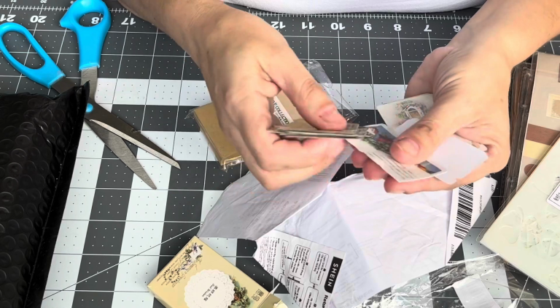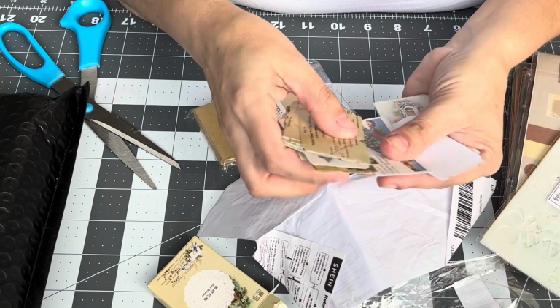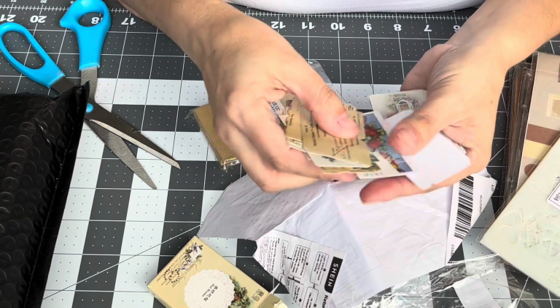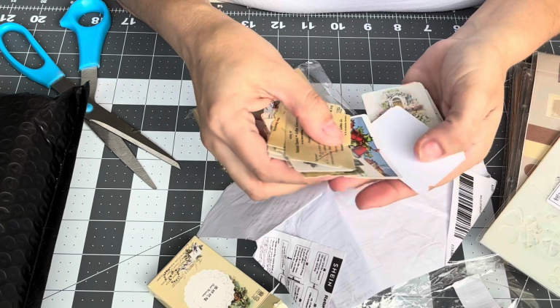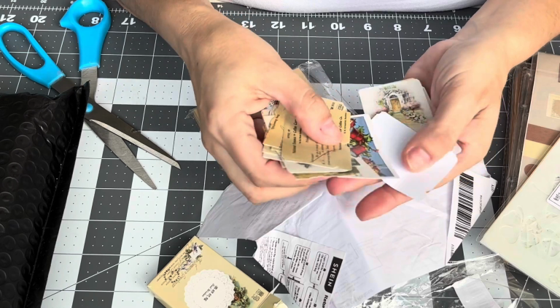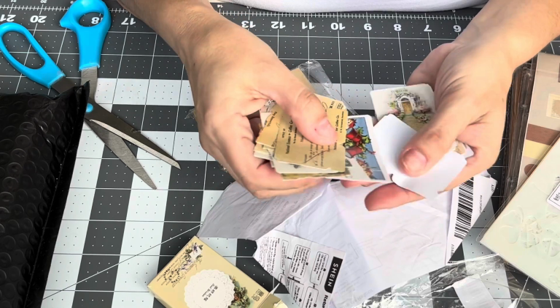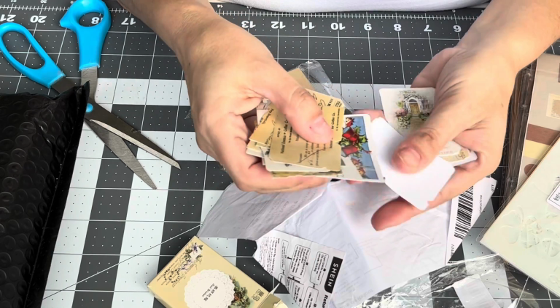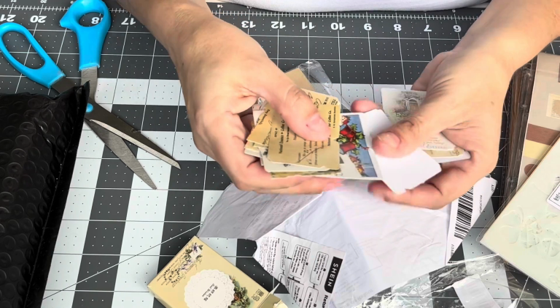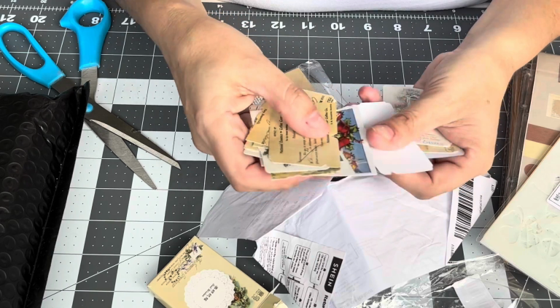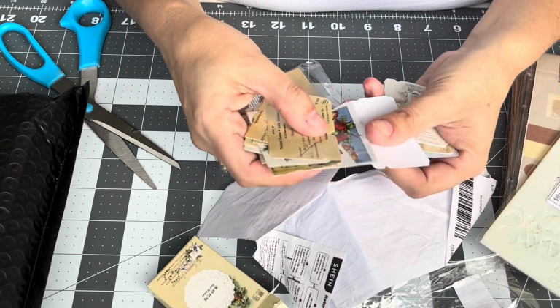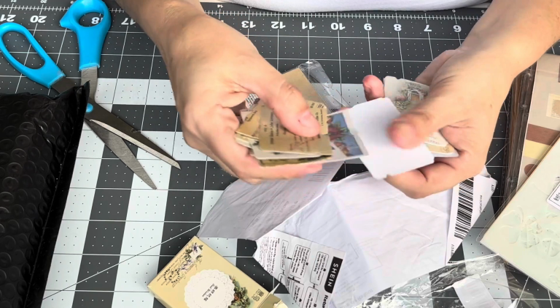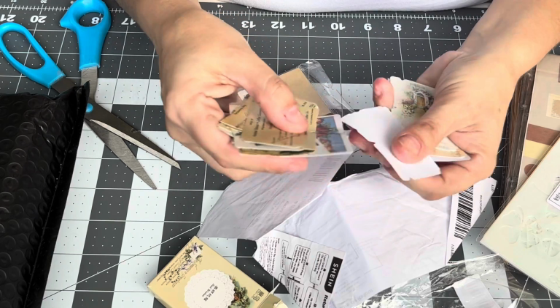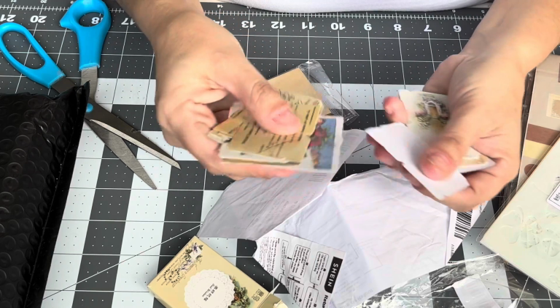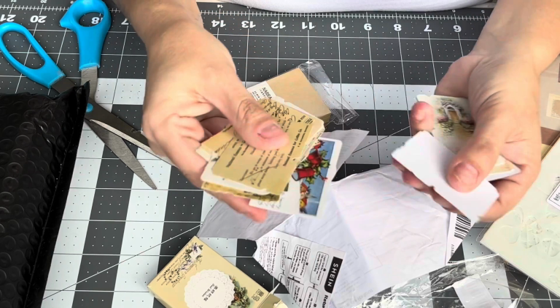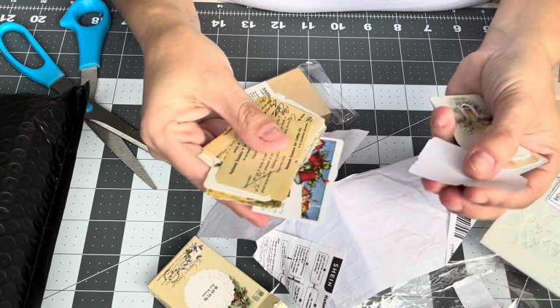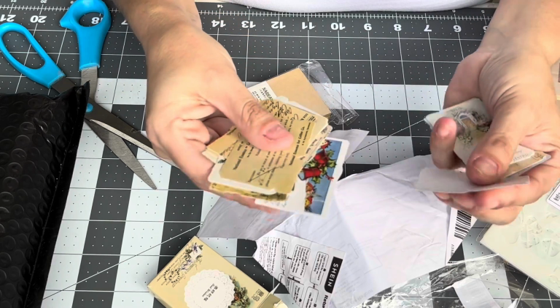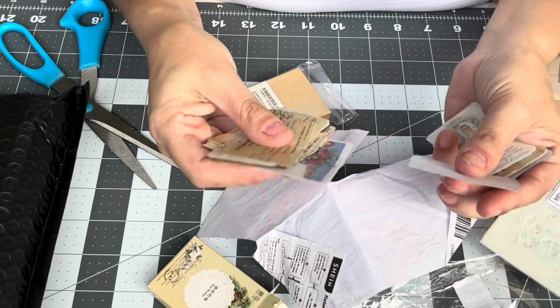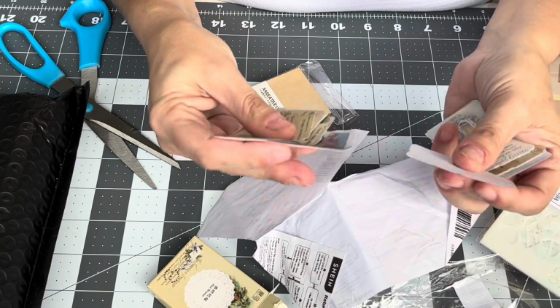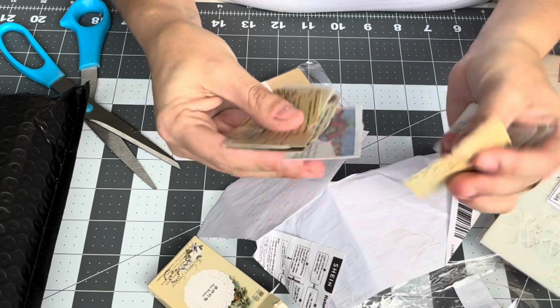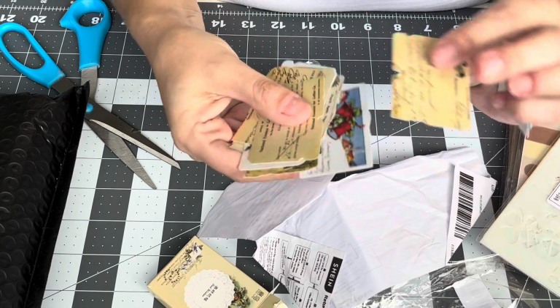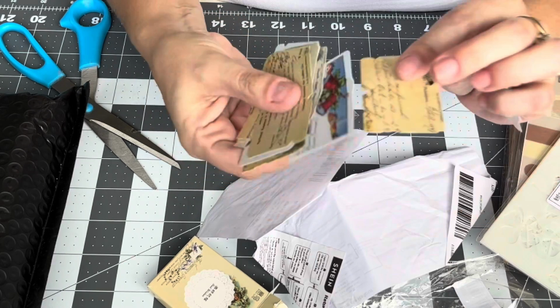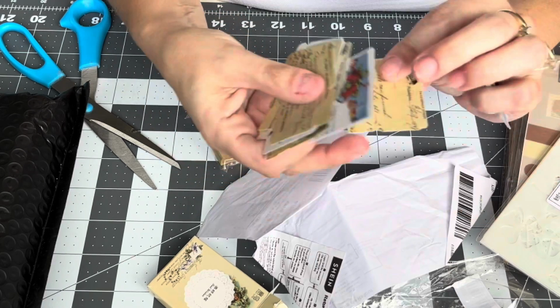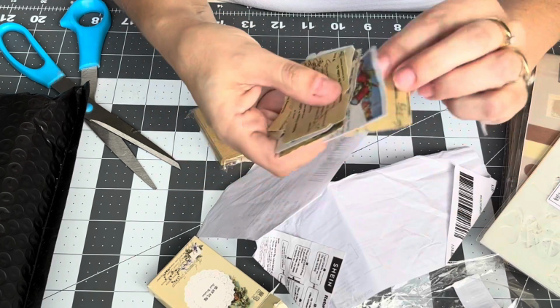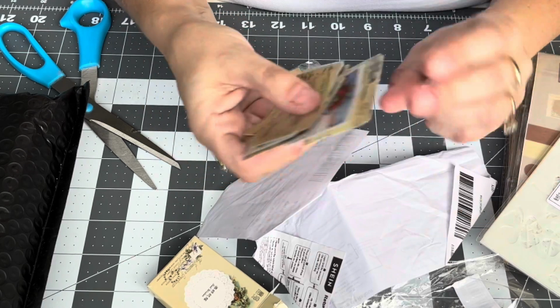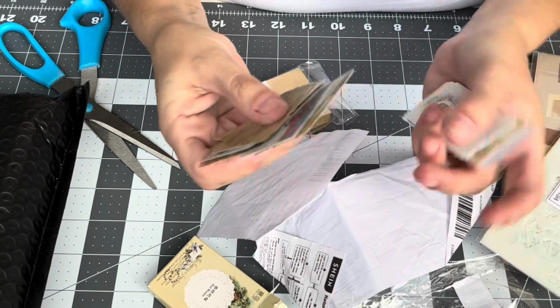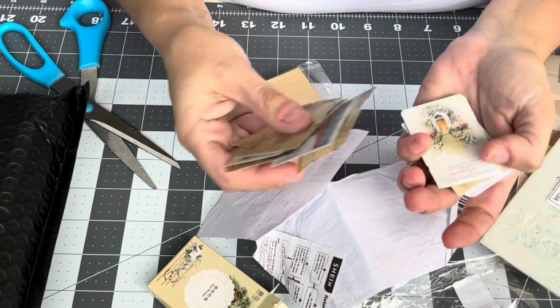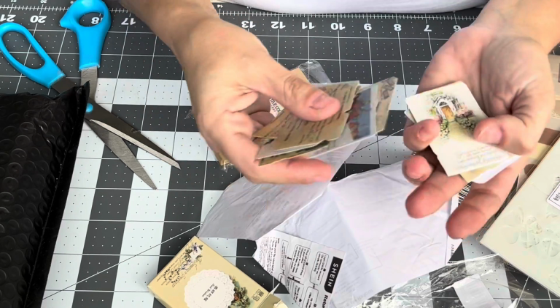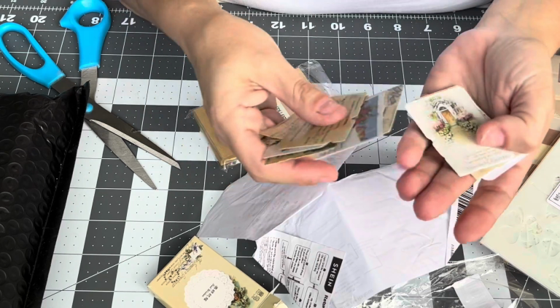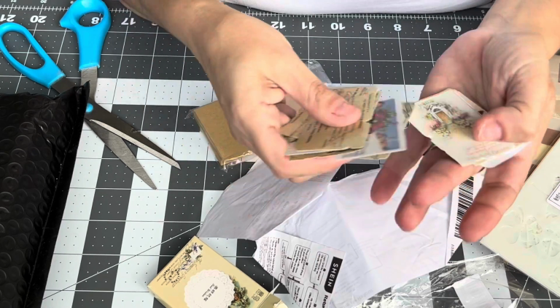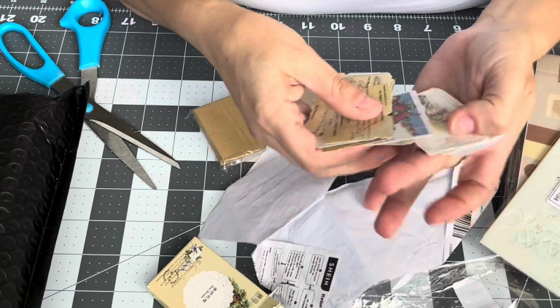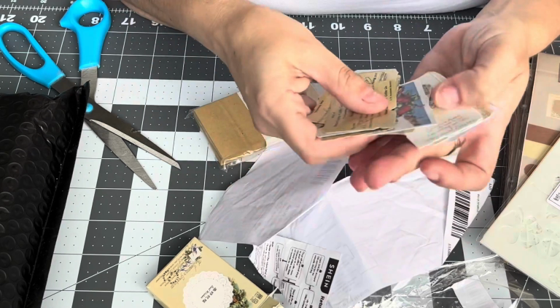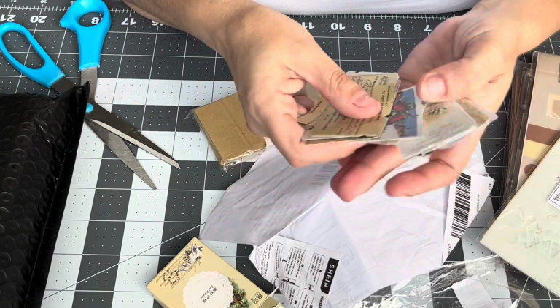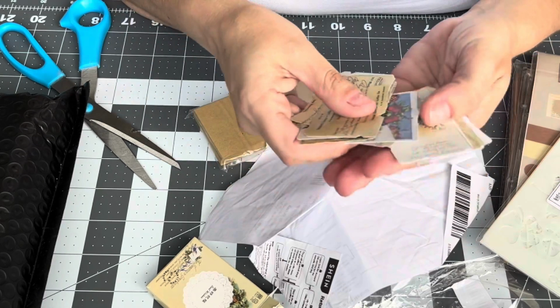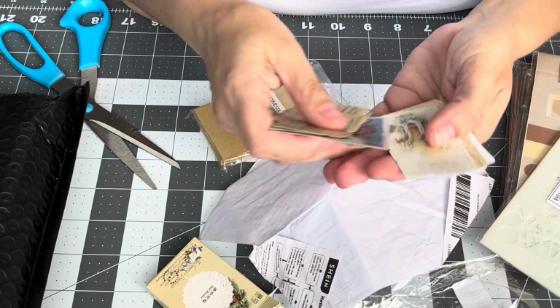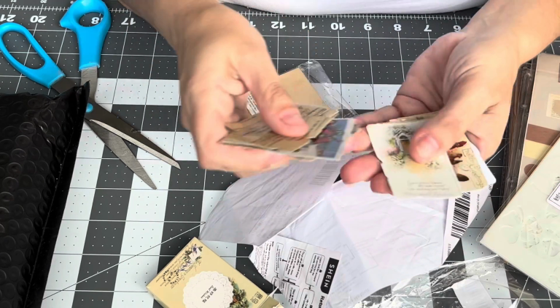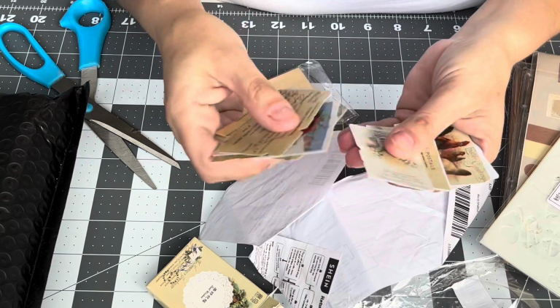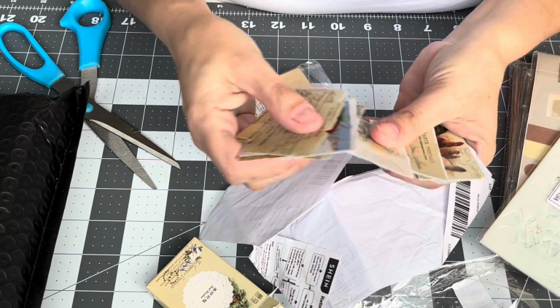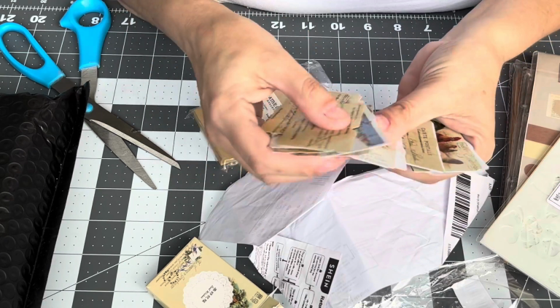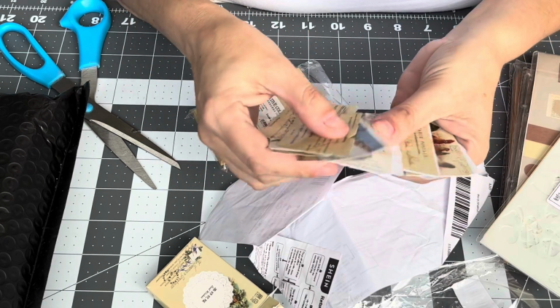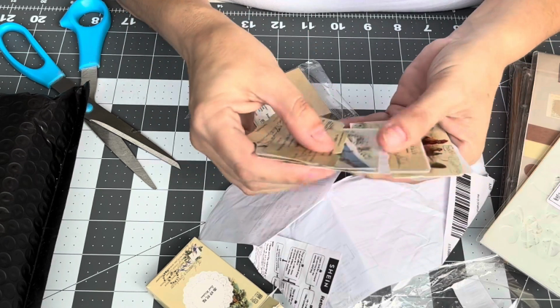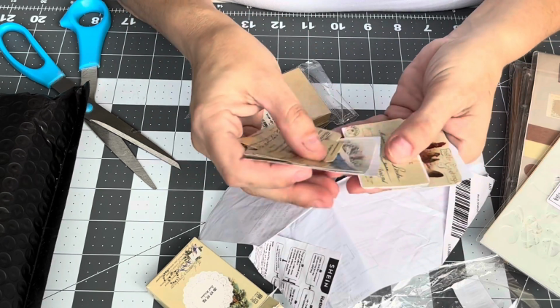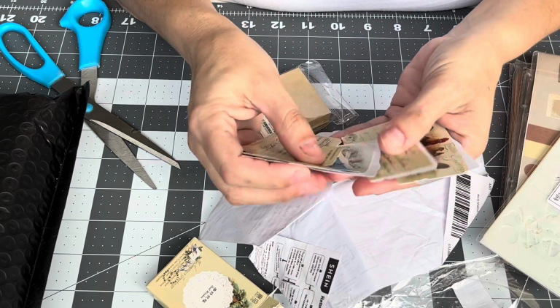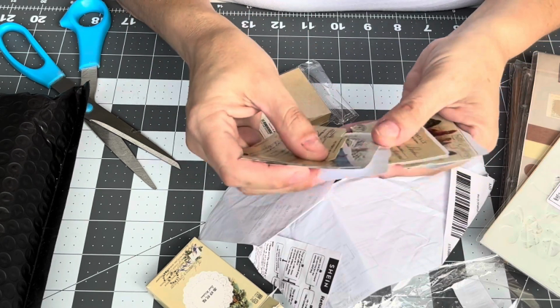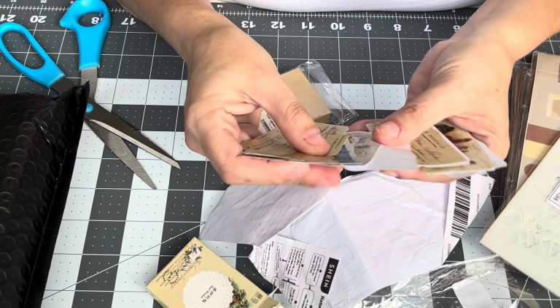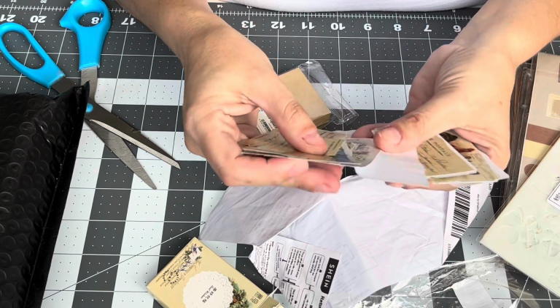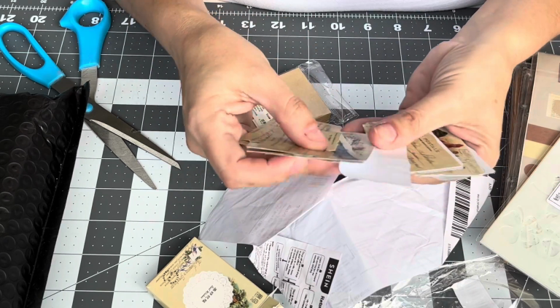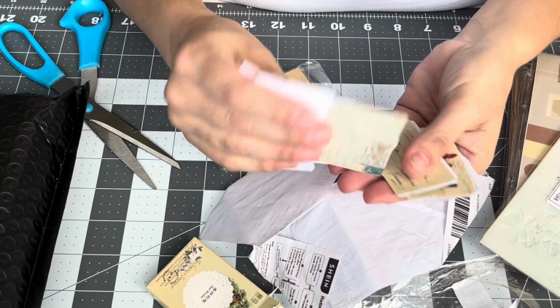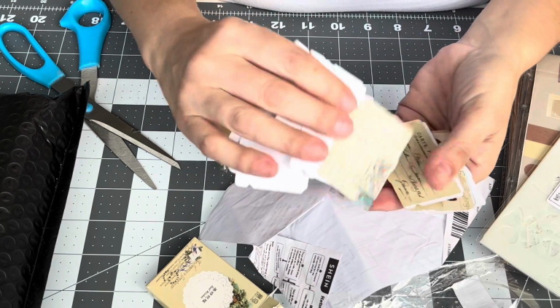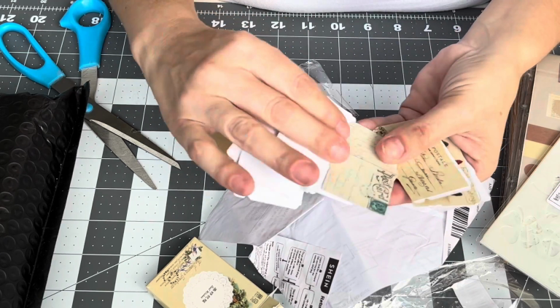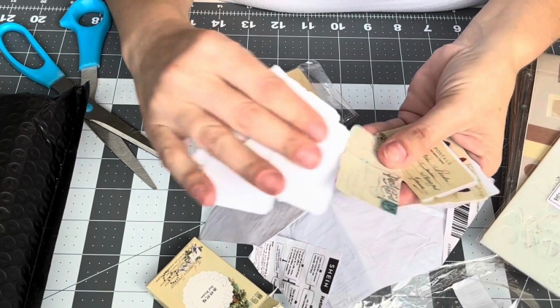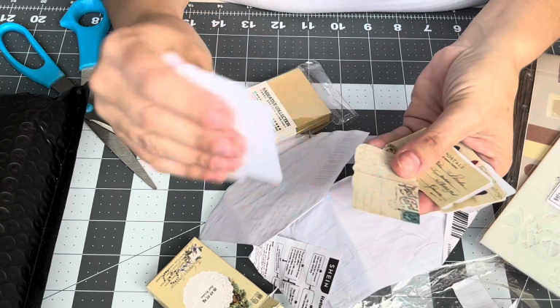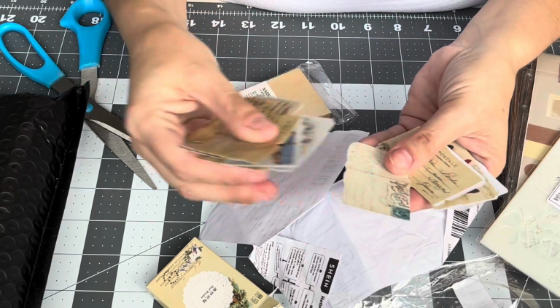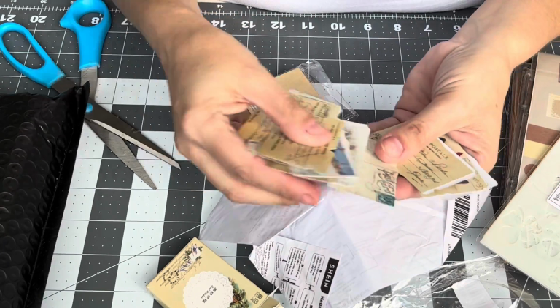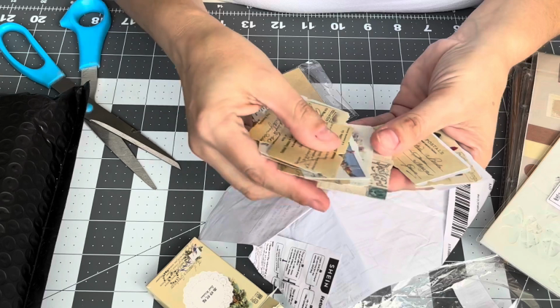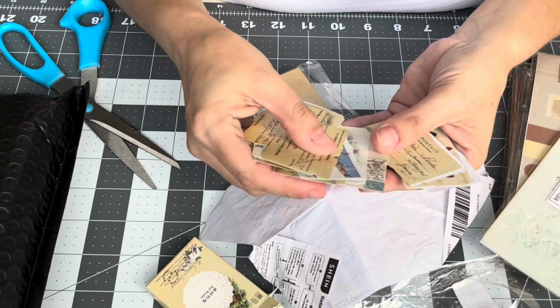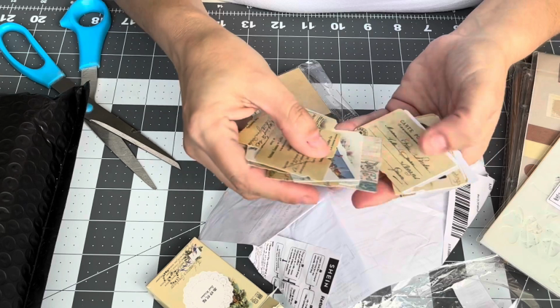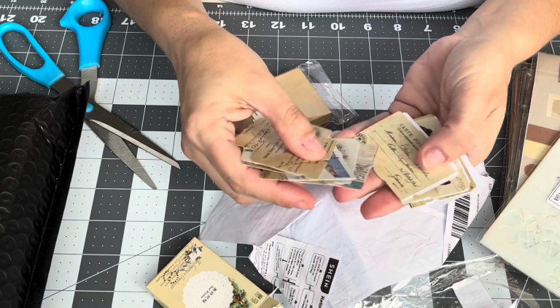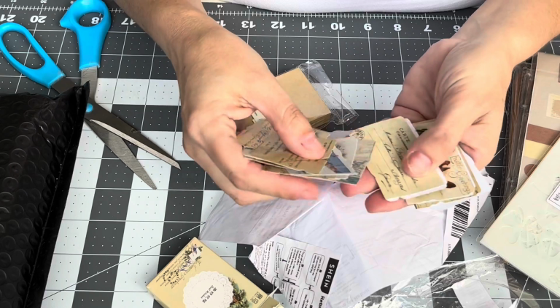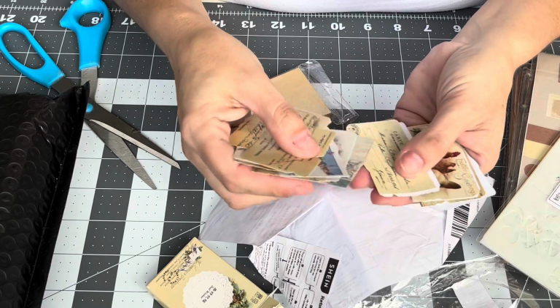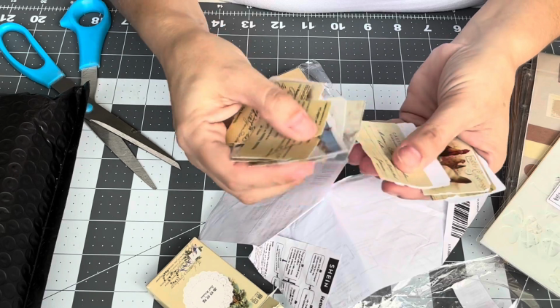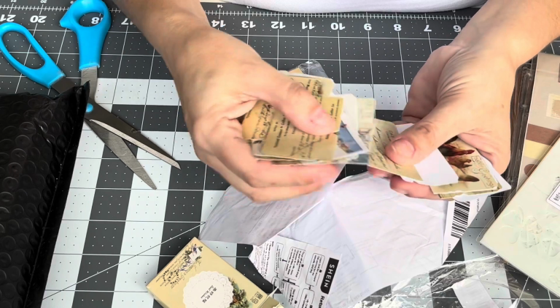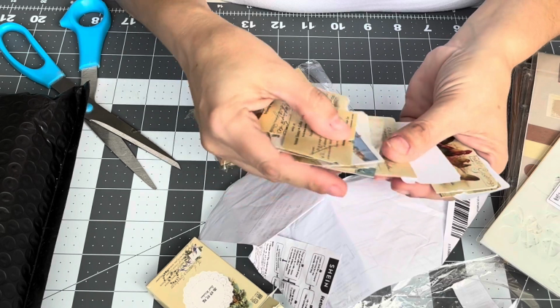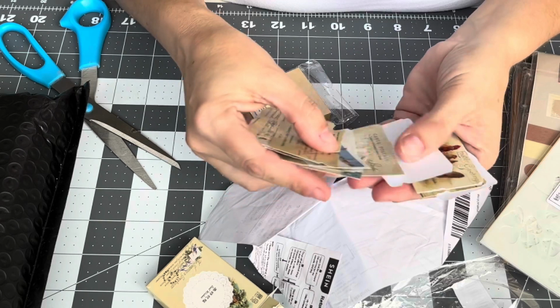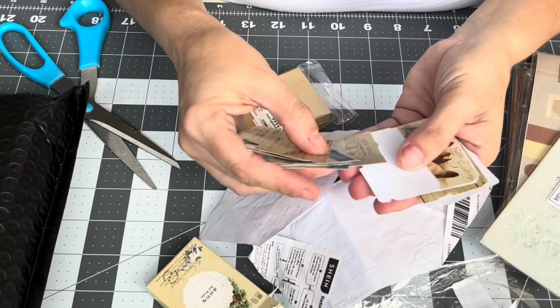You can just ink them up and they look pretty good. There are some colored ones — Christmas, garden, postcard.